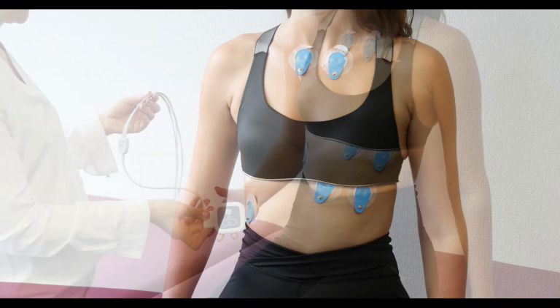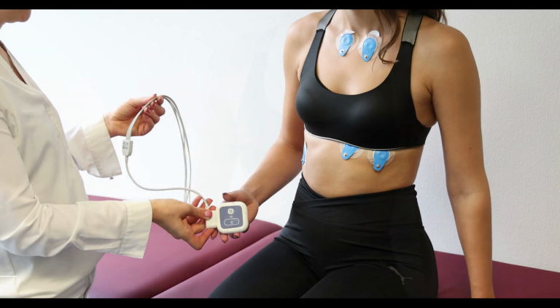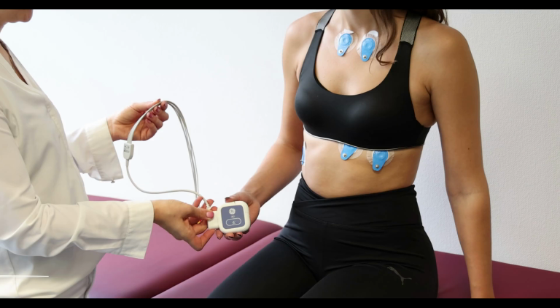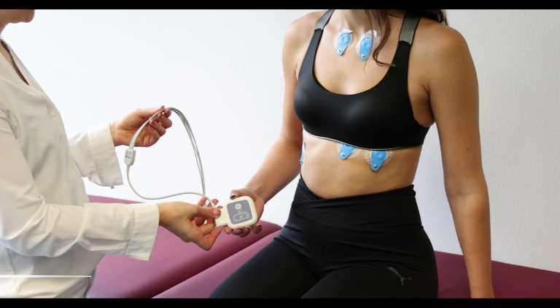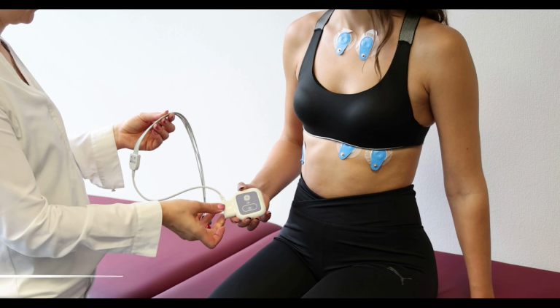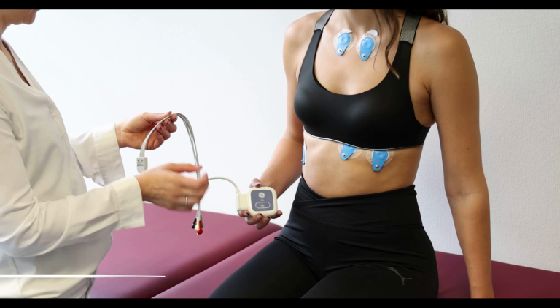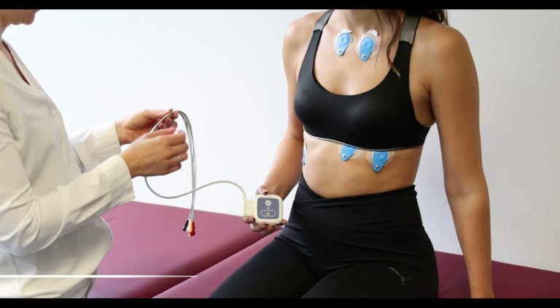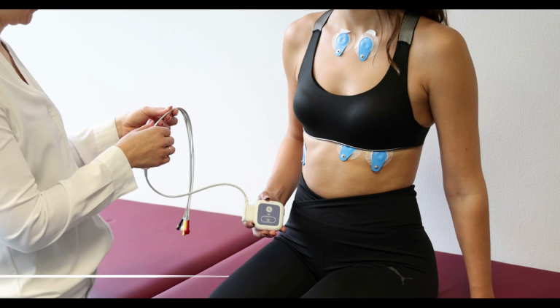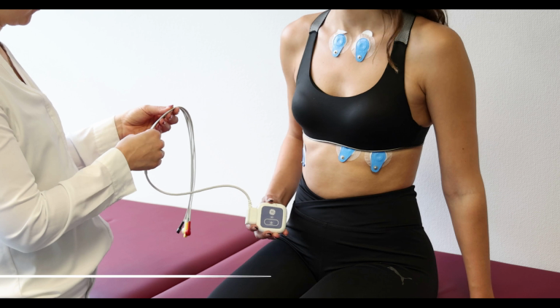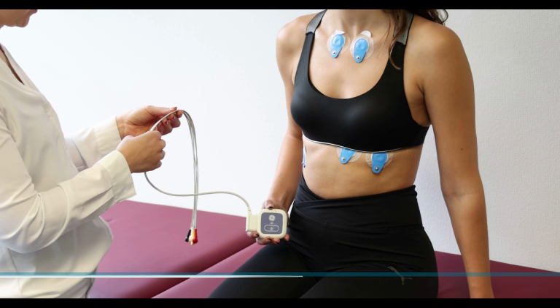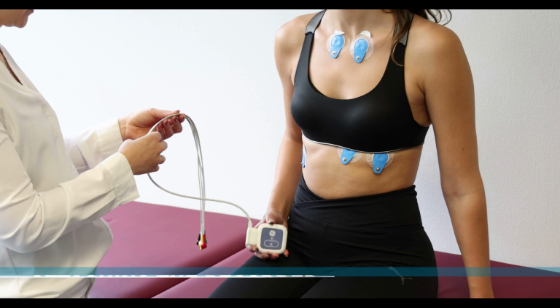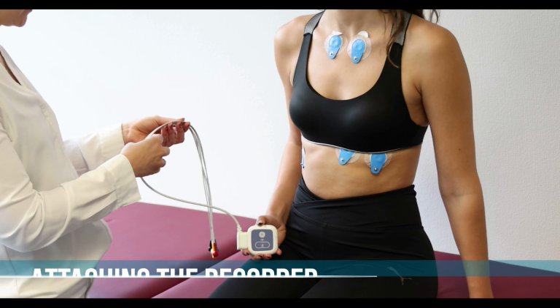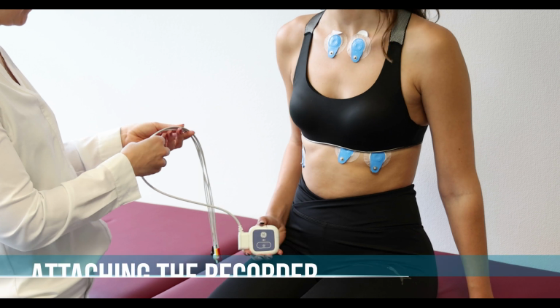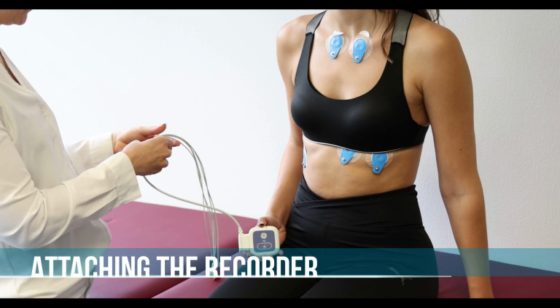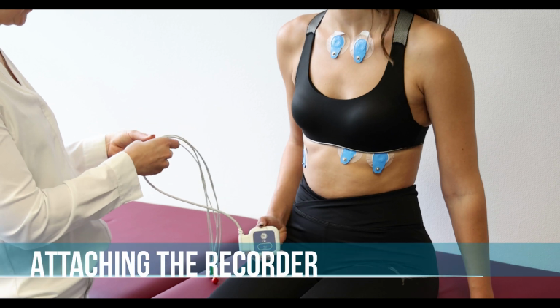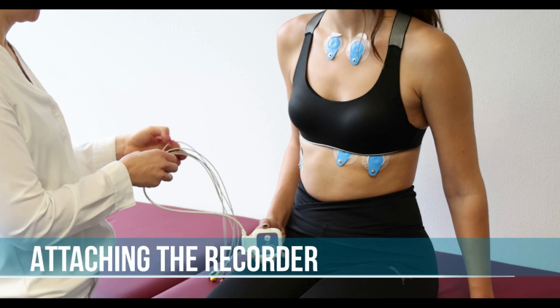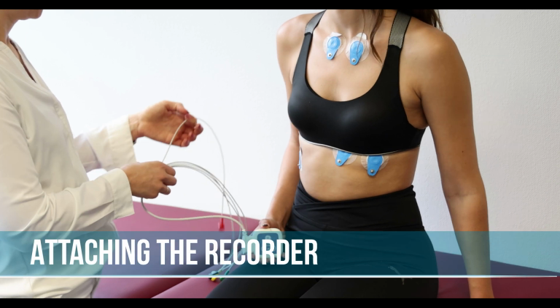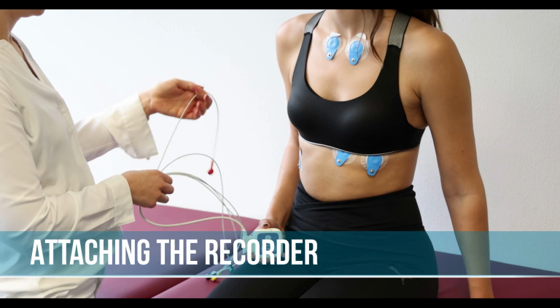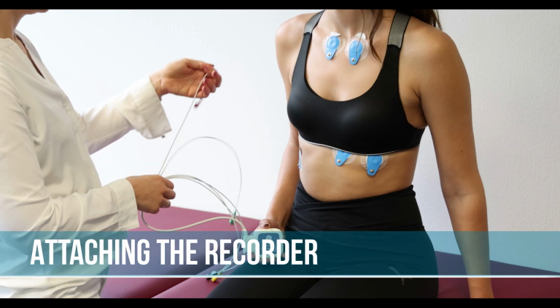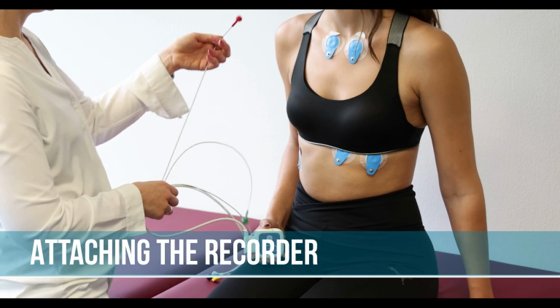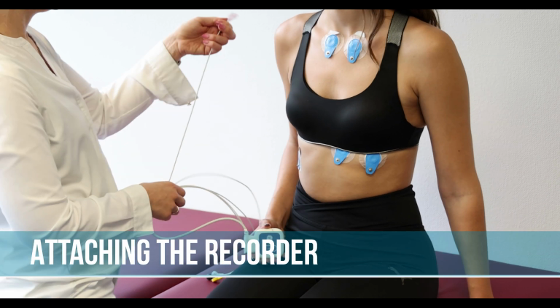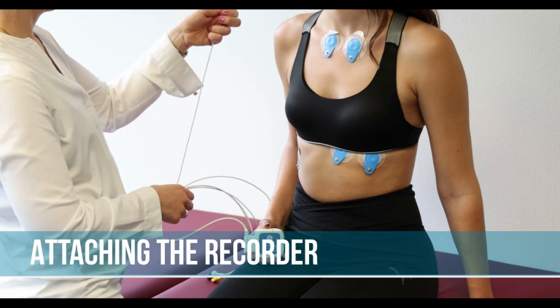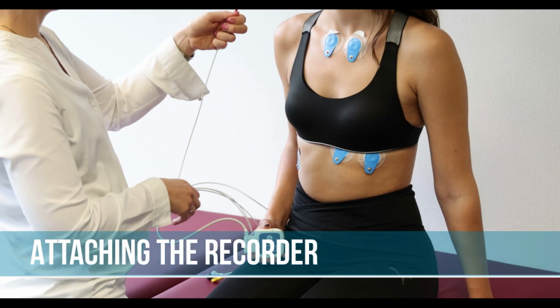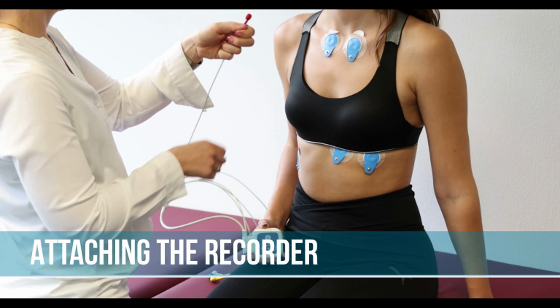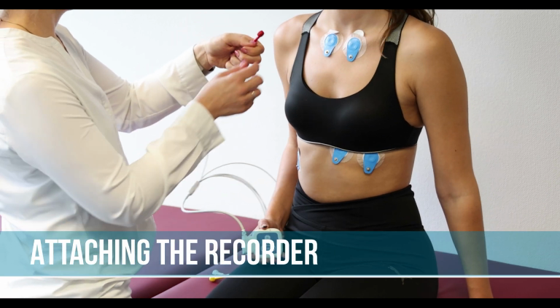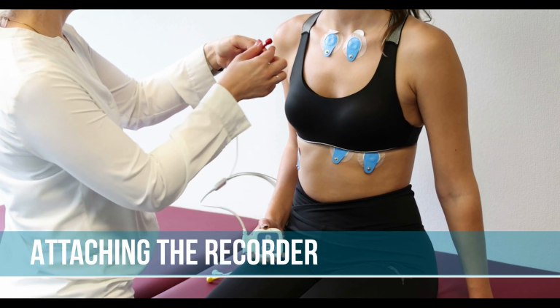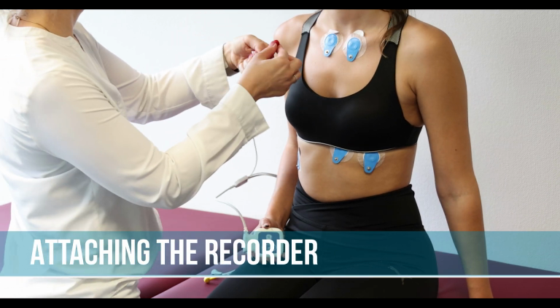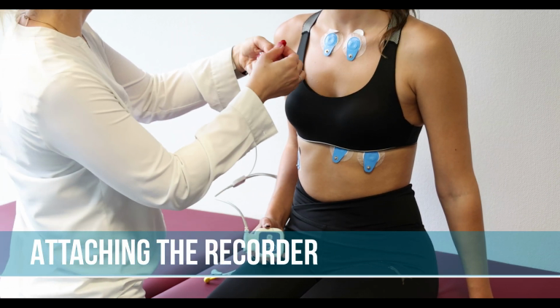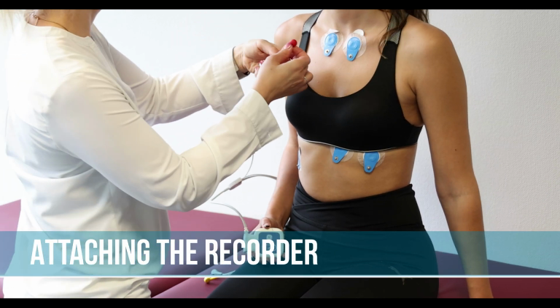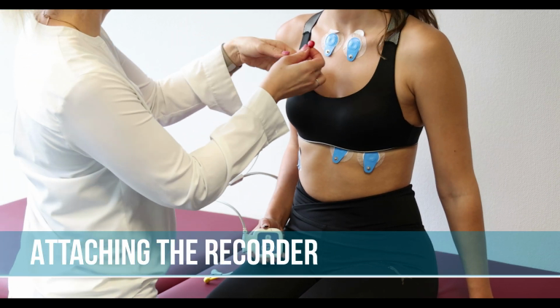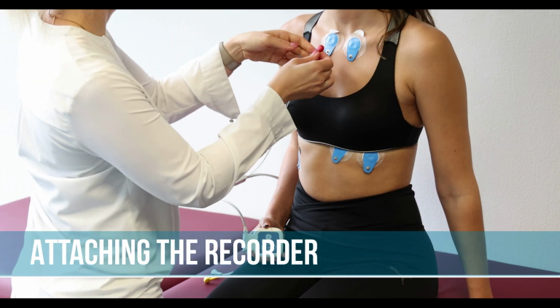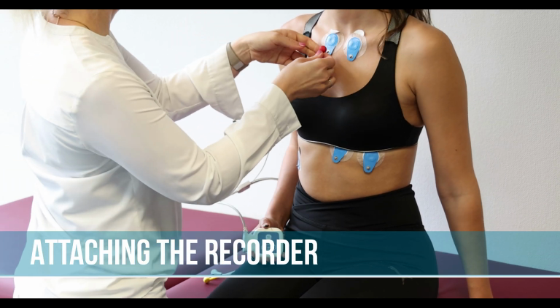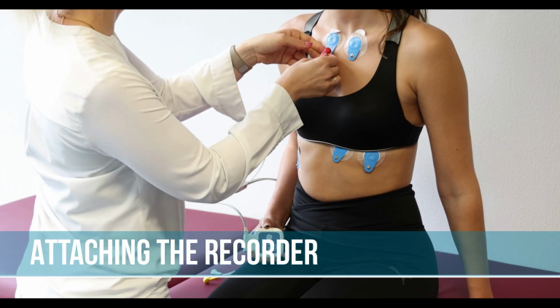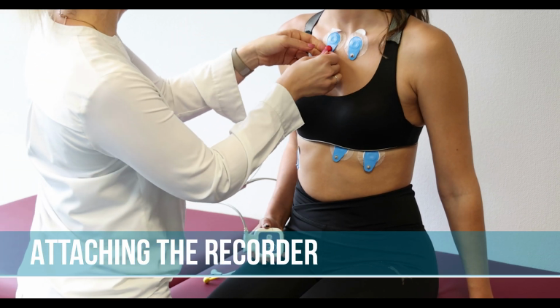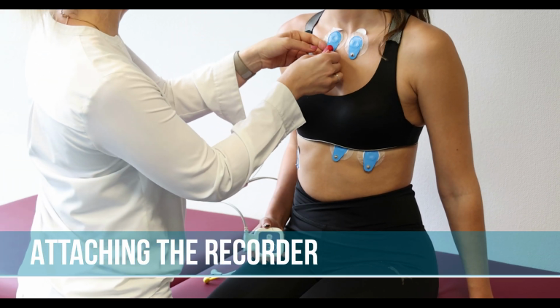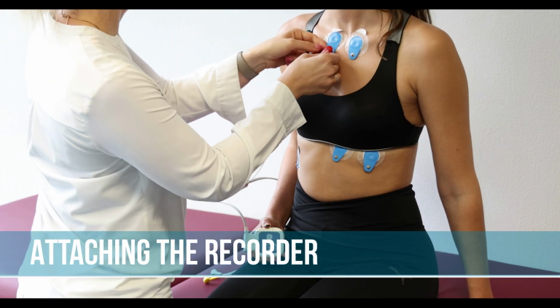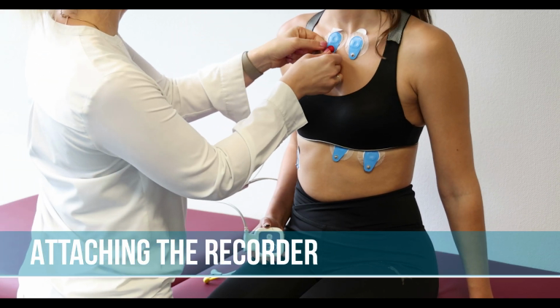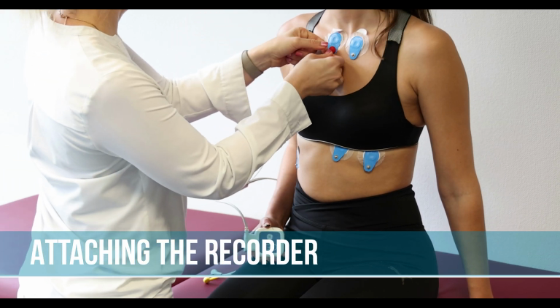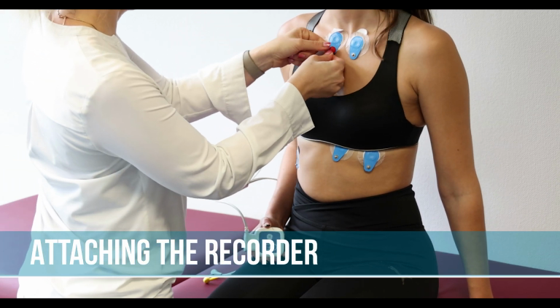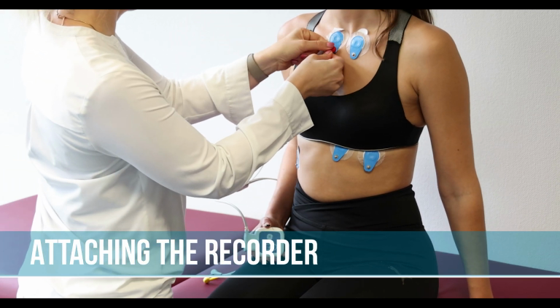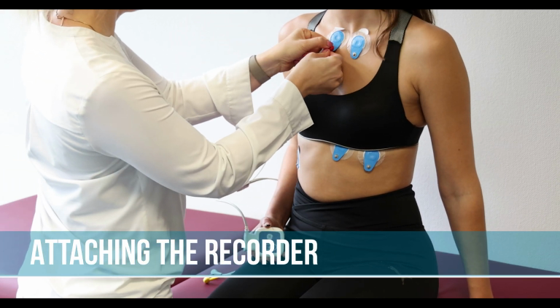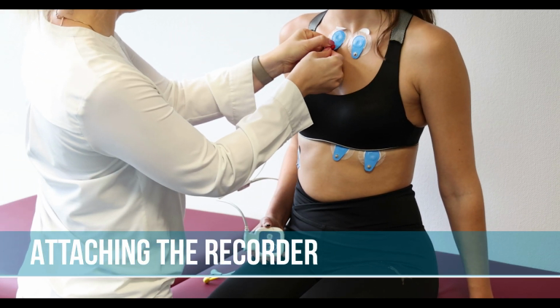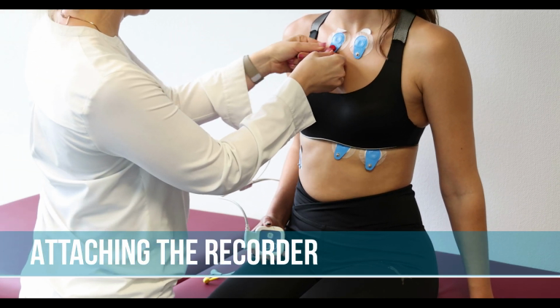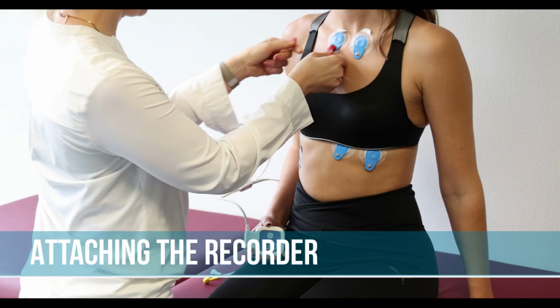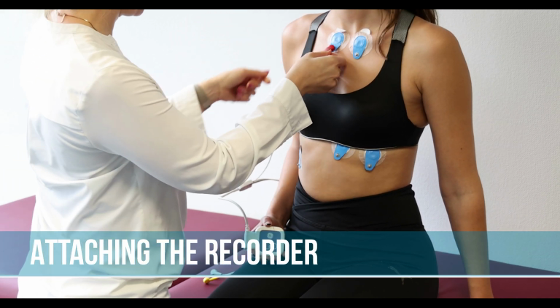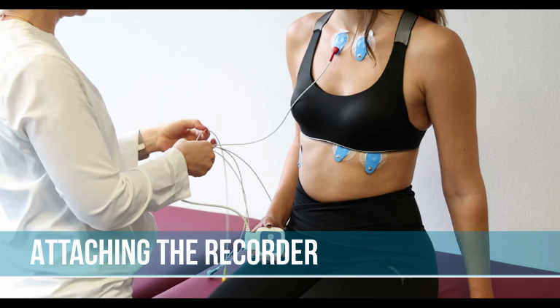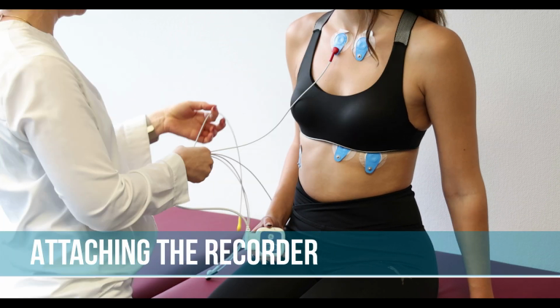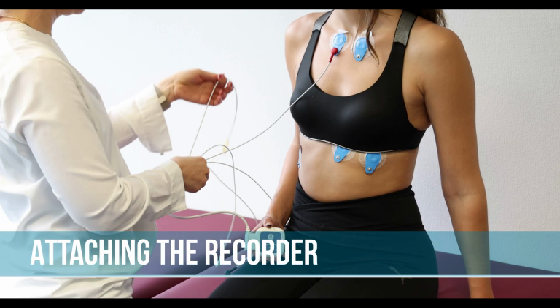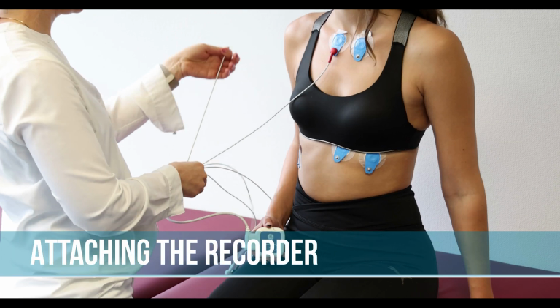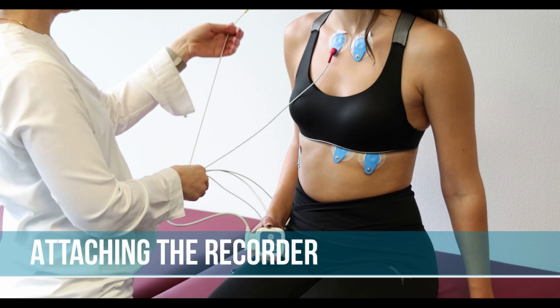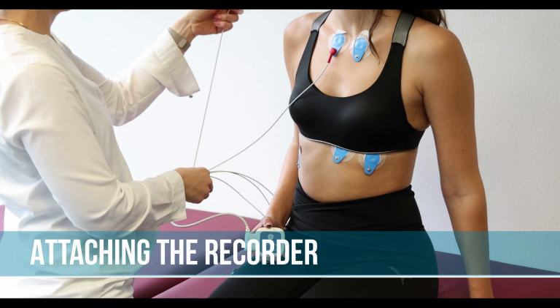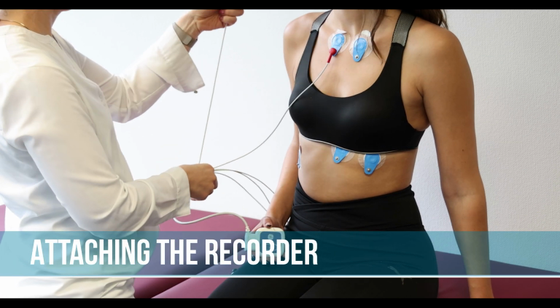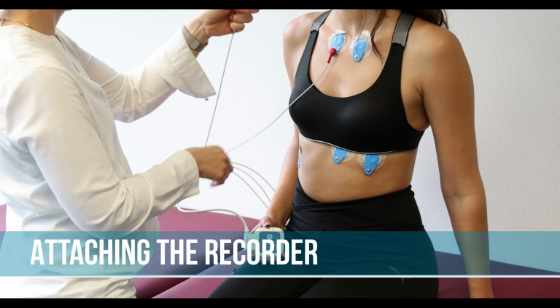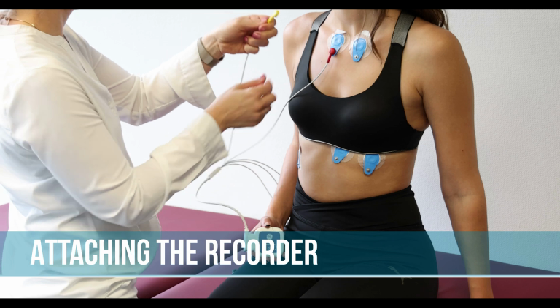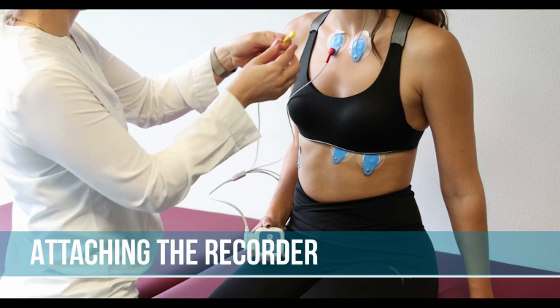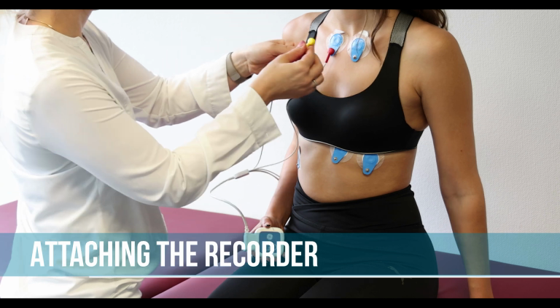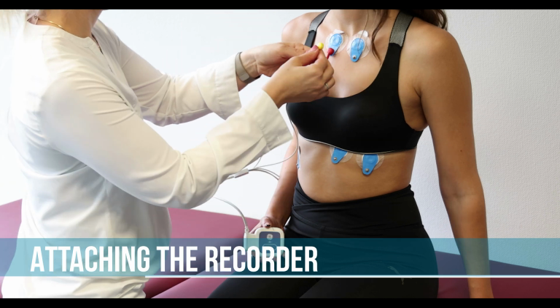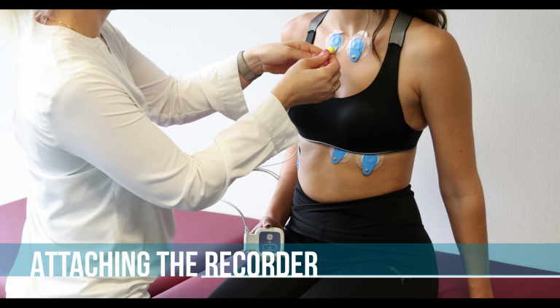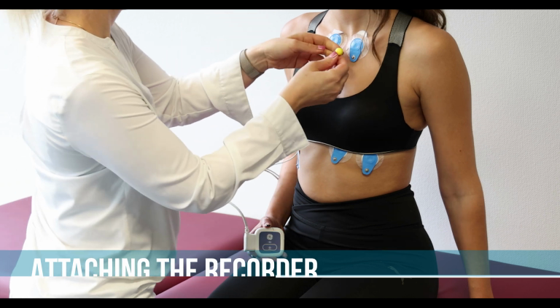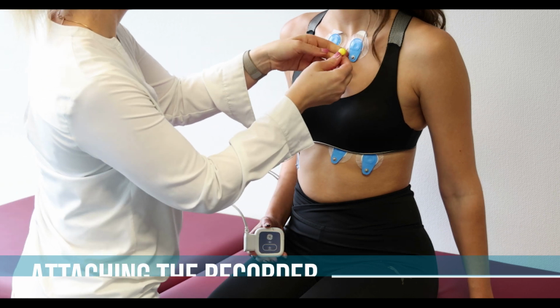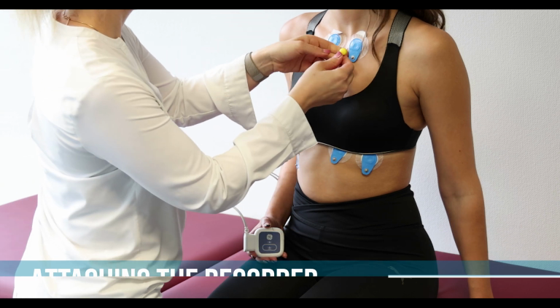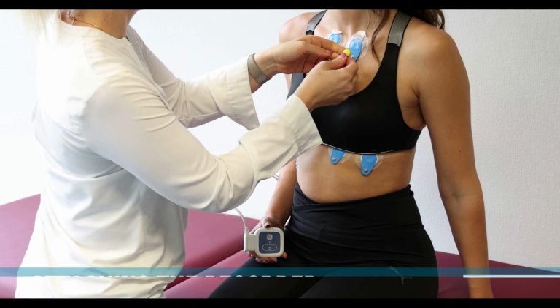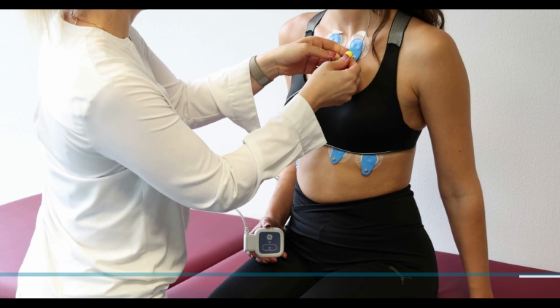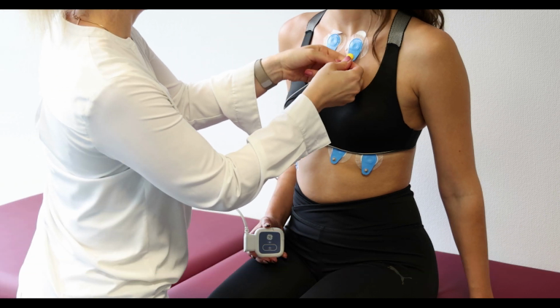While you are connecting the cable ends to the electrodes, avoid creating knots in the cables by taking a cable that starts from the connector.